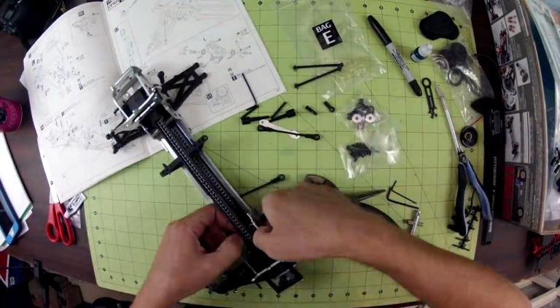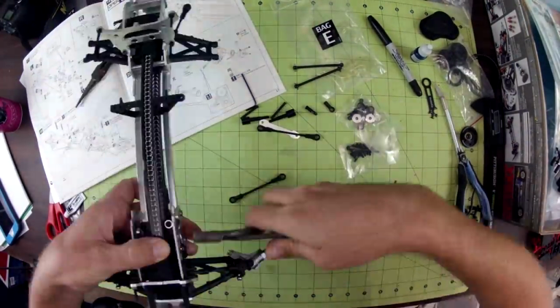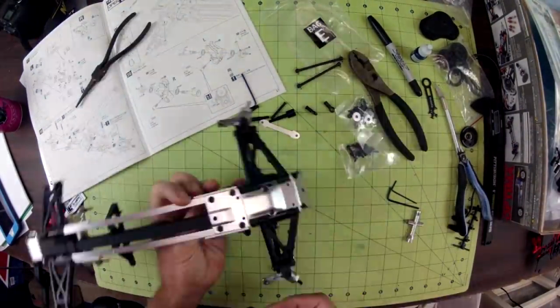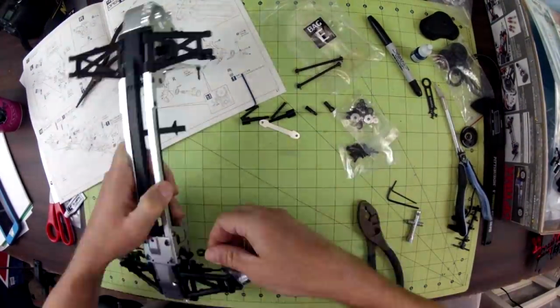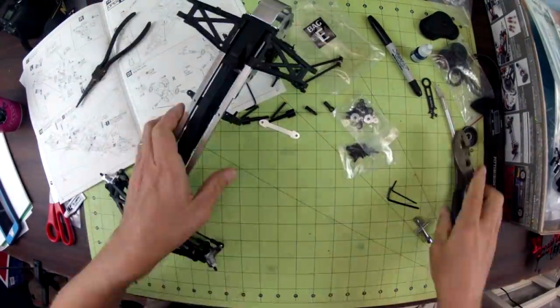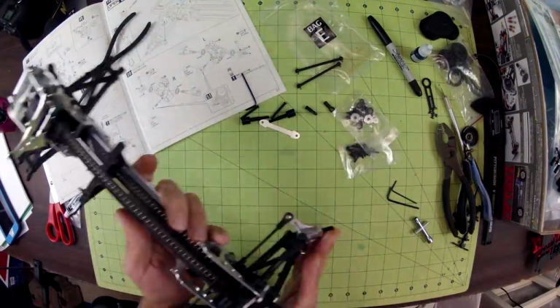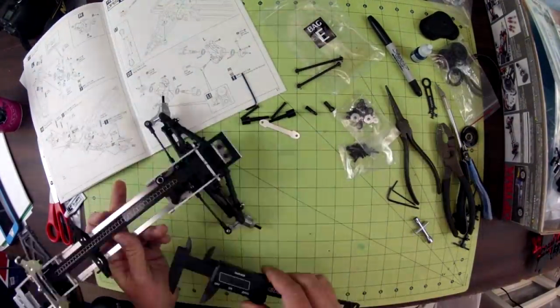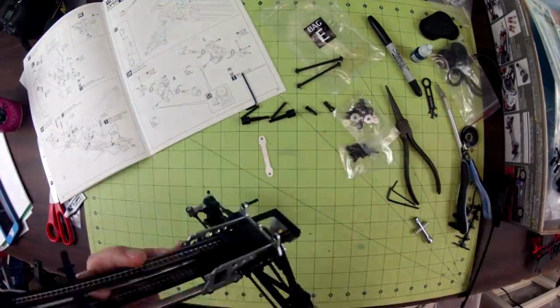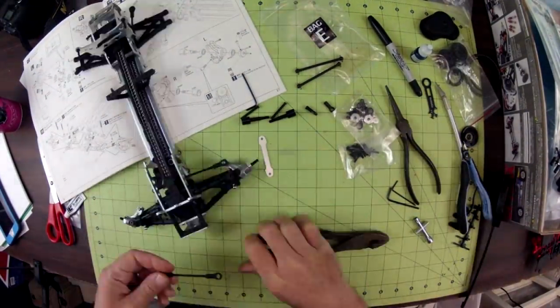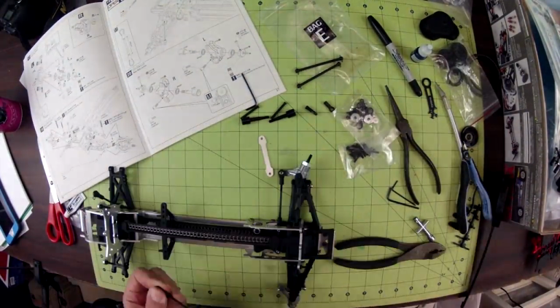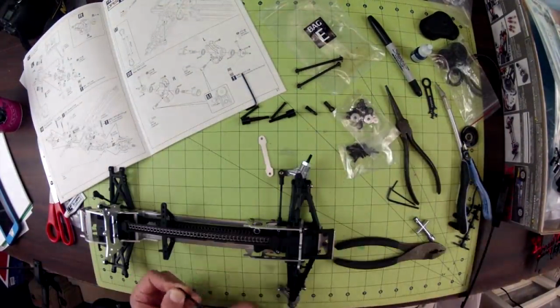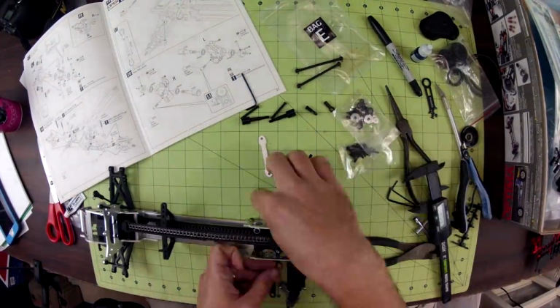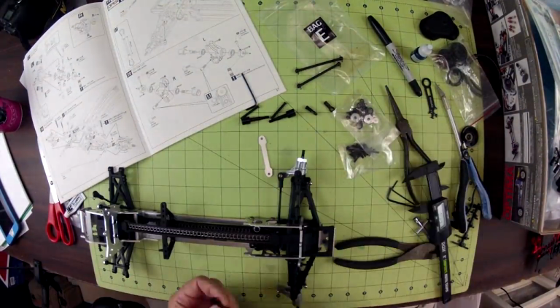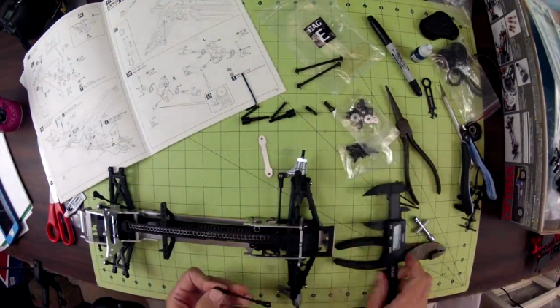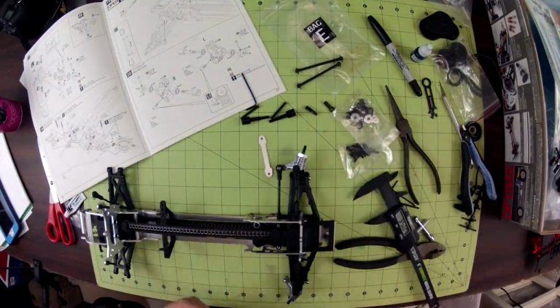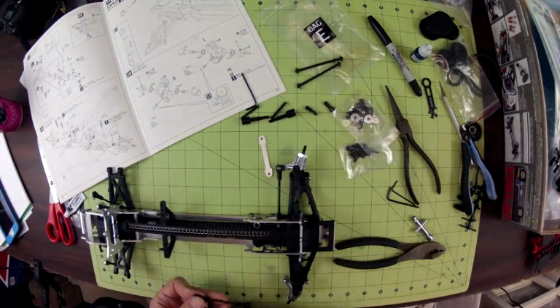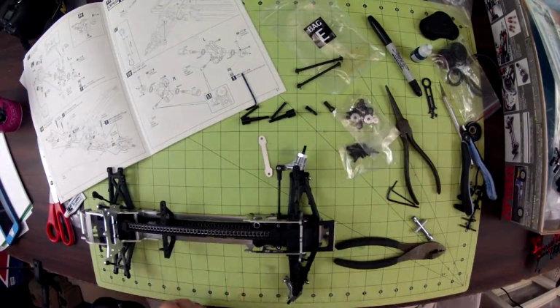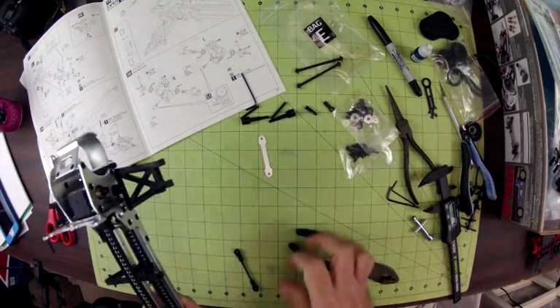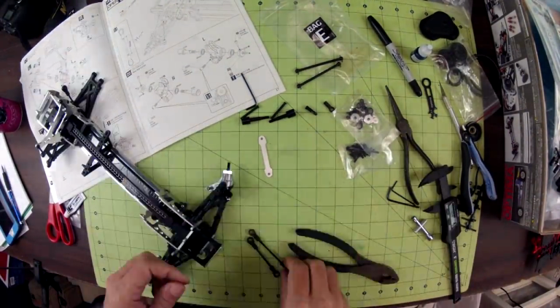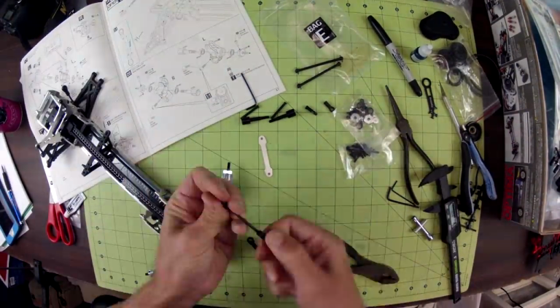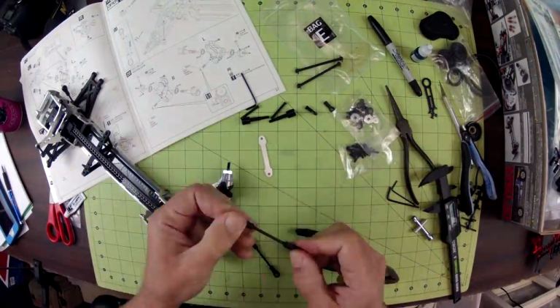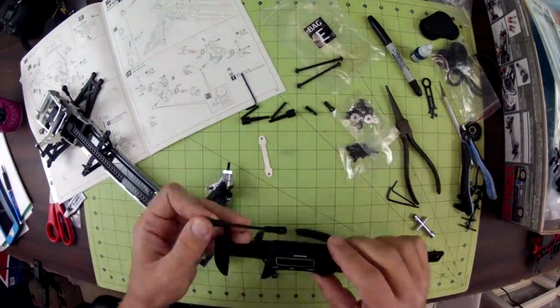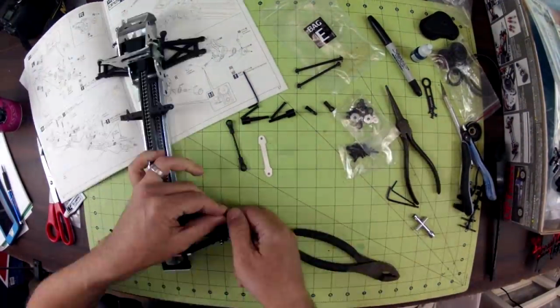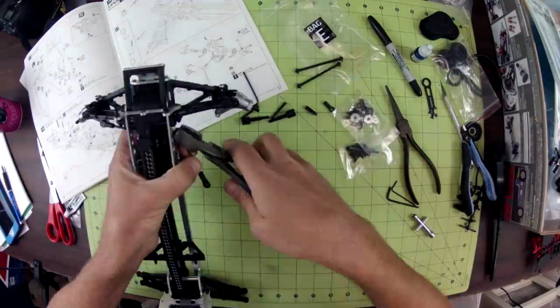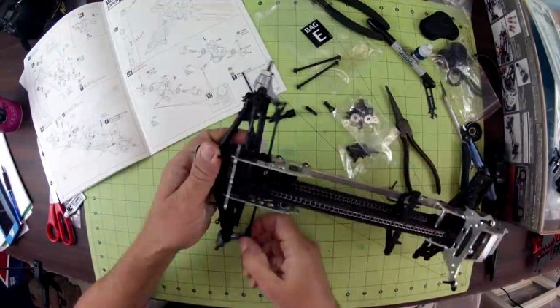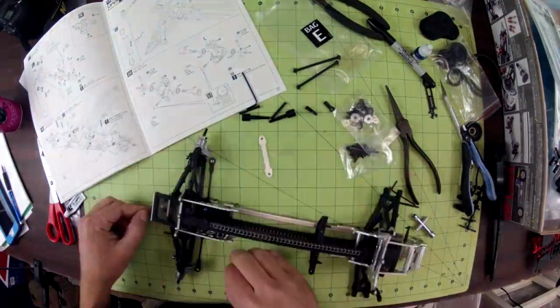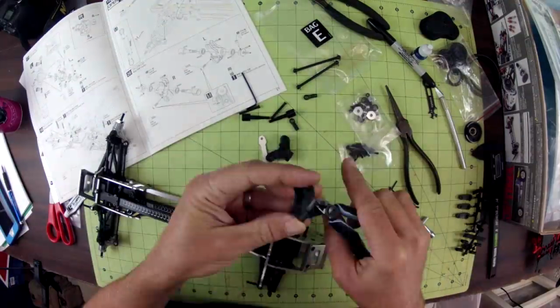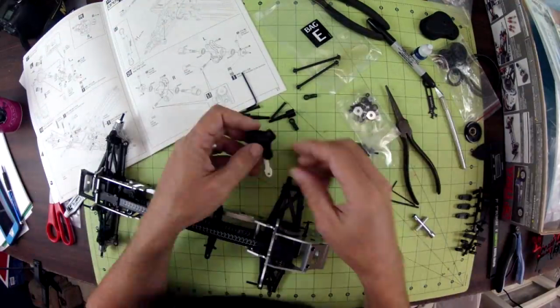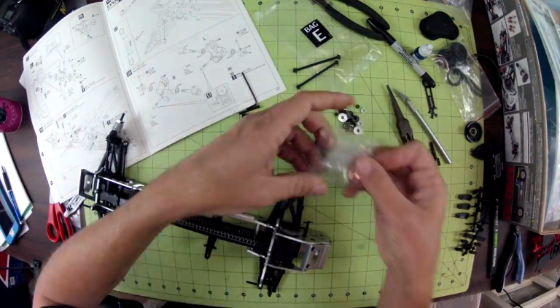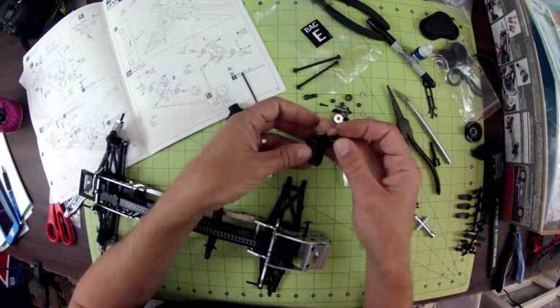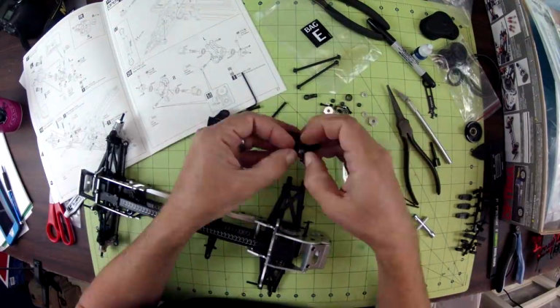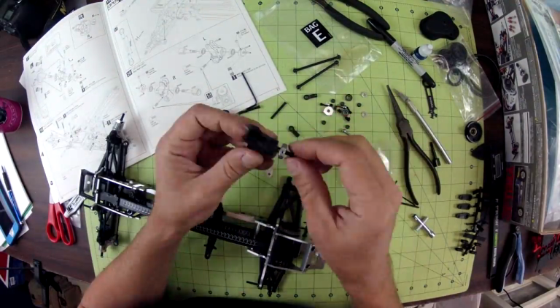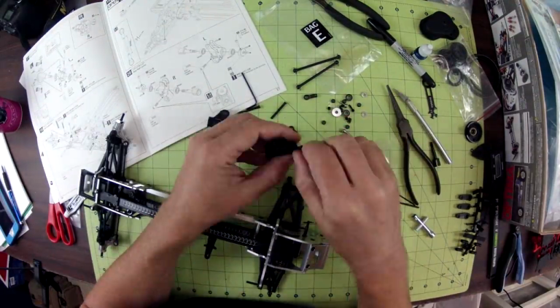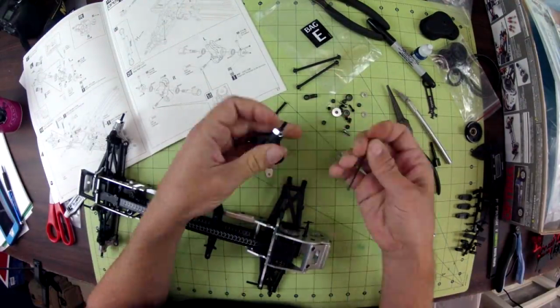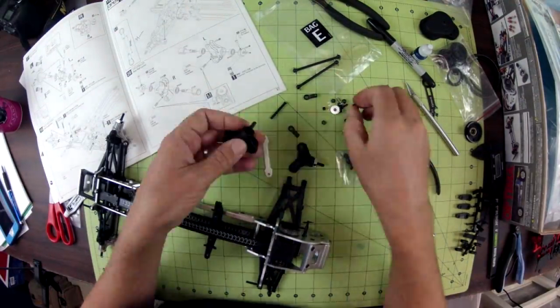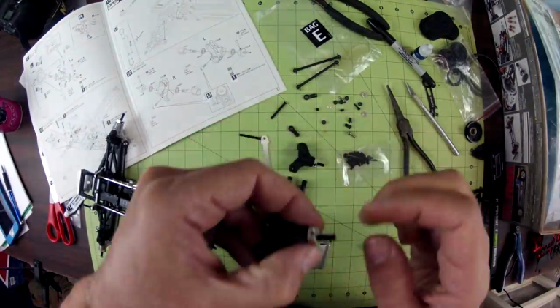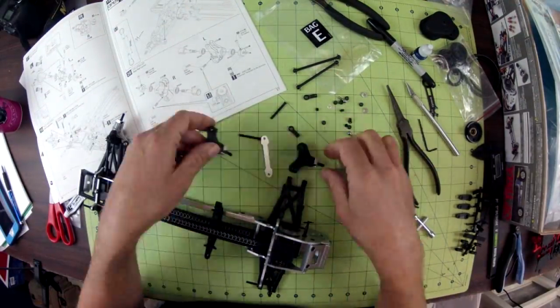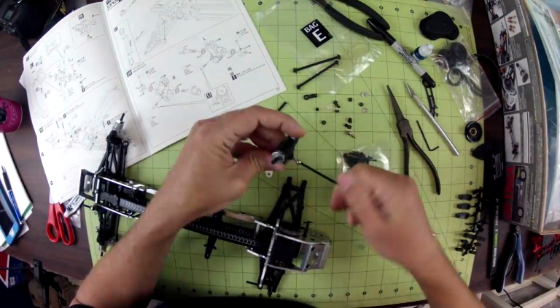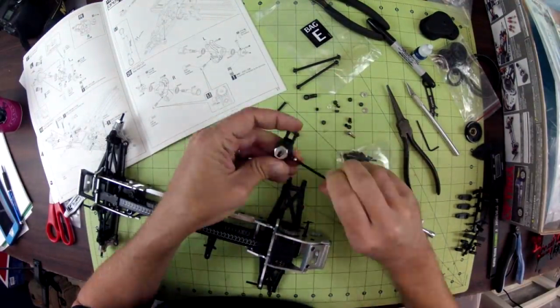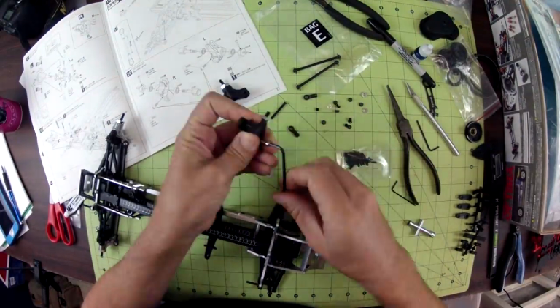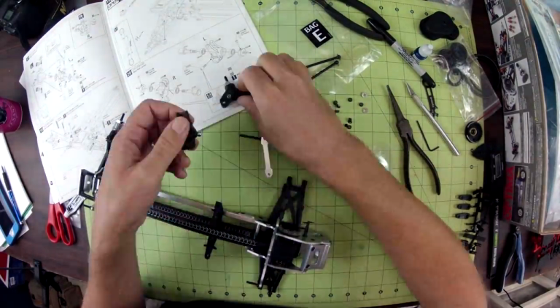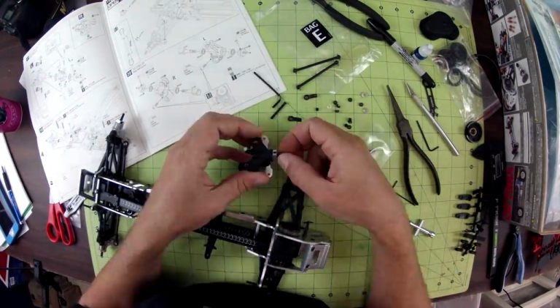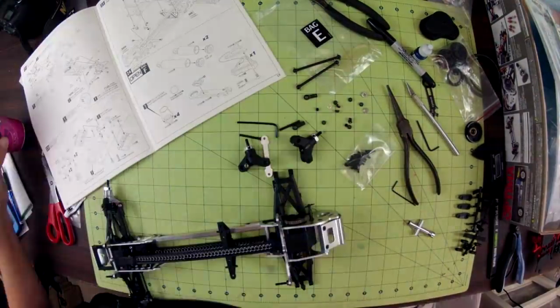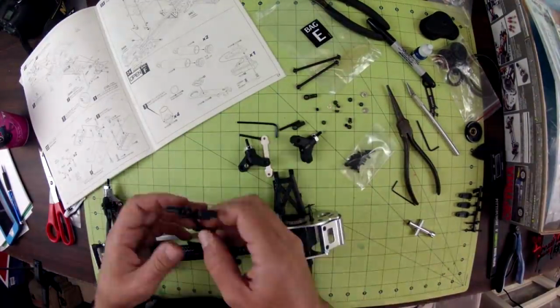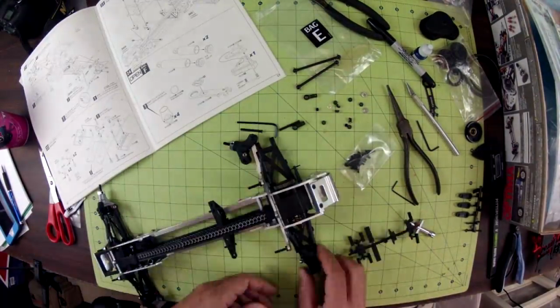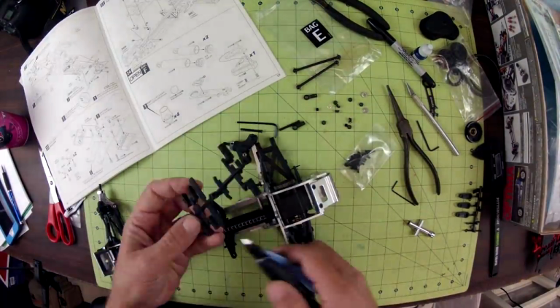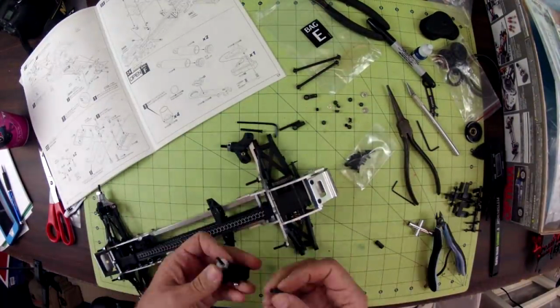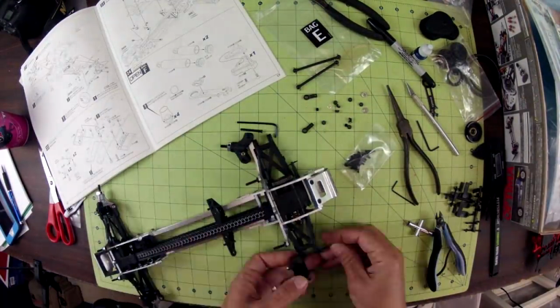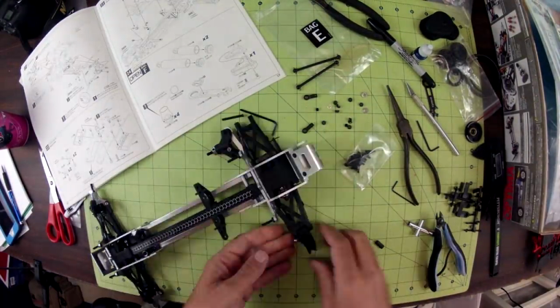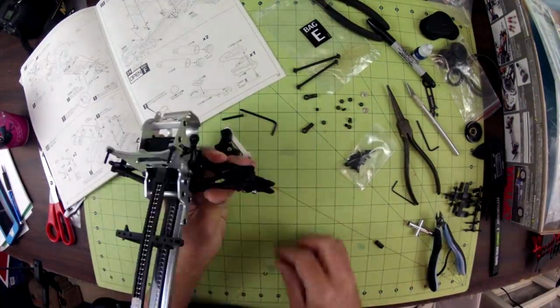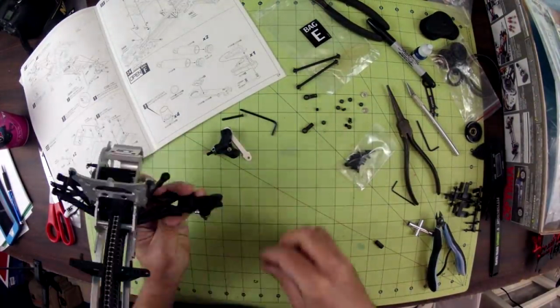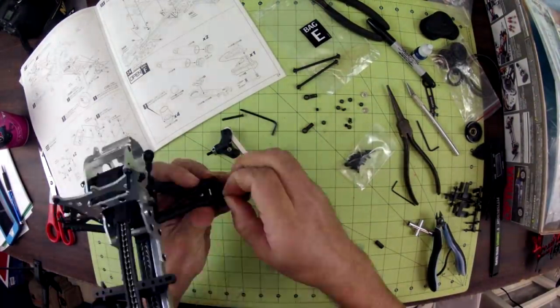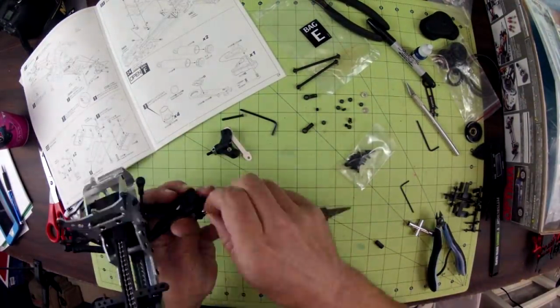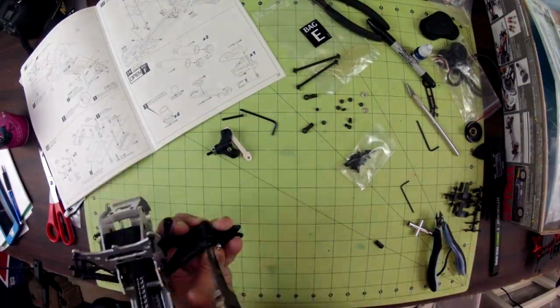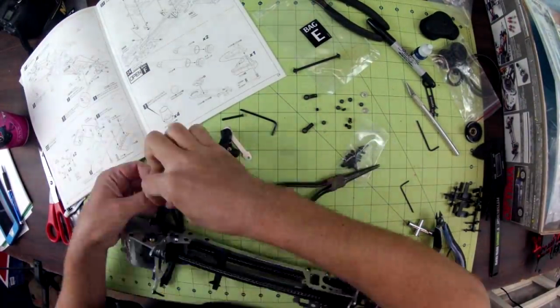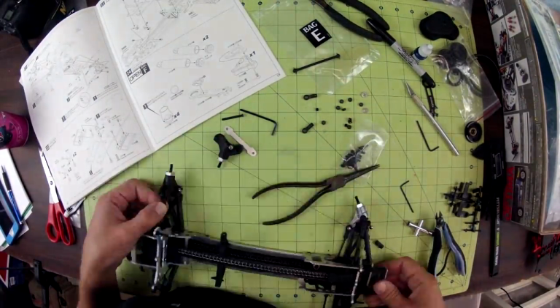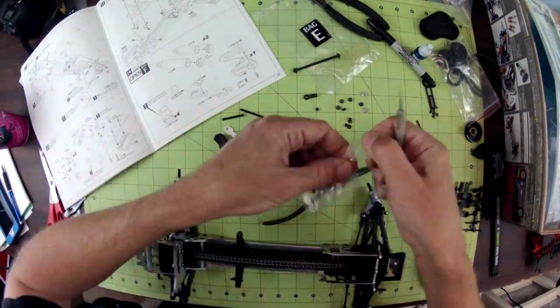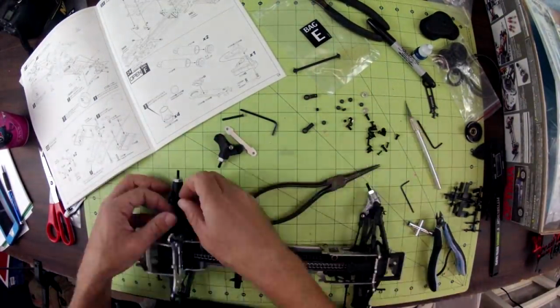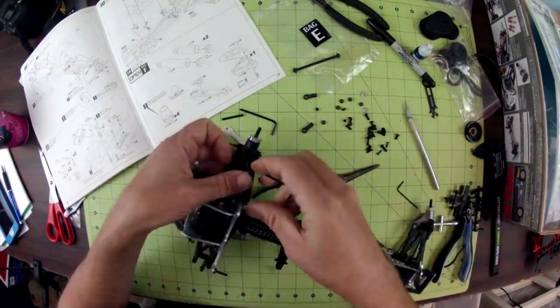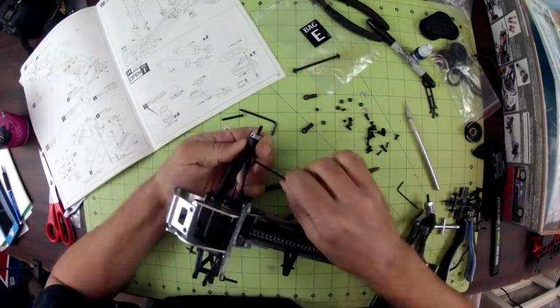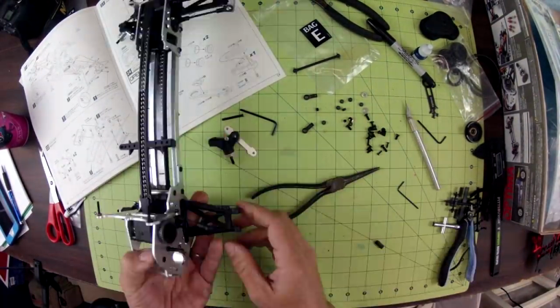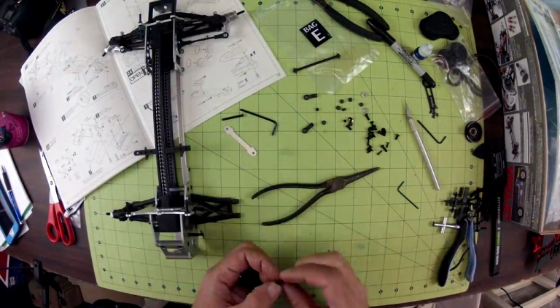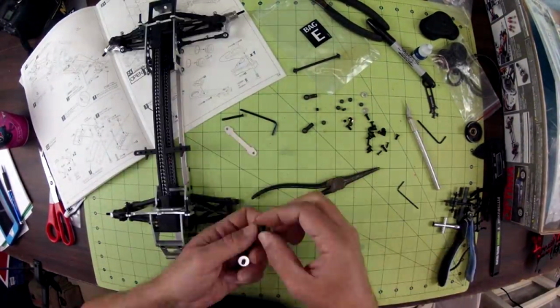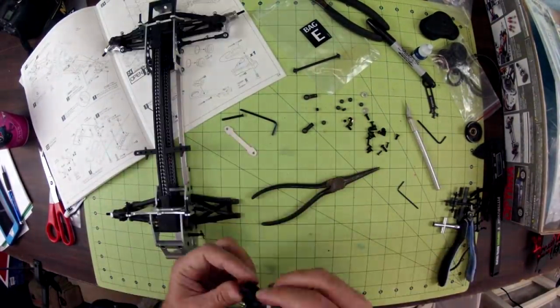A lot of the tools that you'll need for assembly are included in the kit, and the same thing goes for the greases, shock oils, and other things.